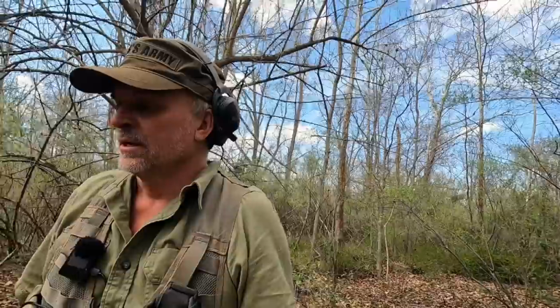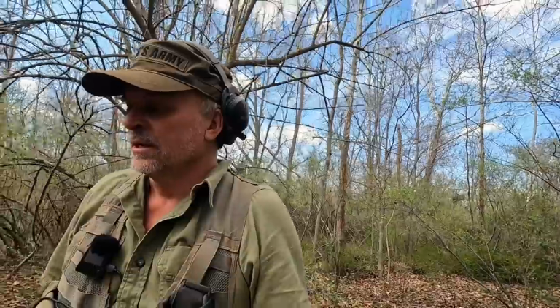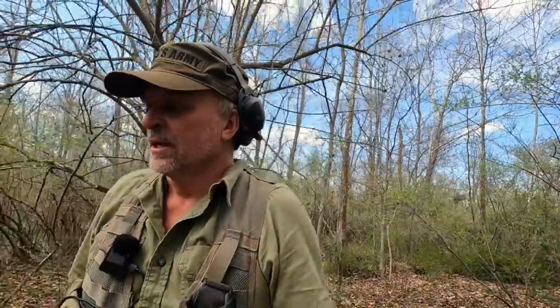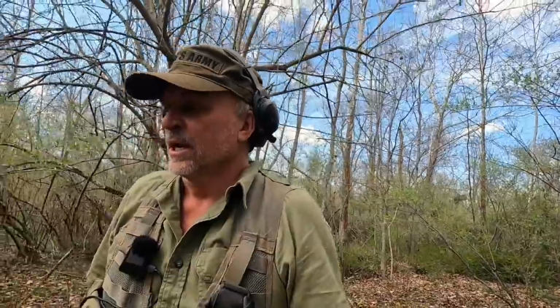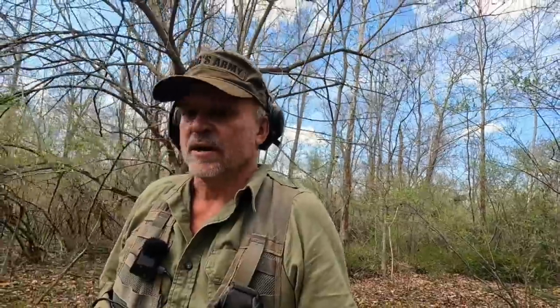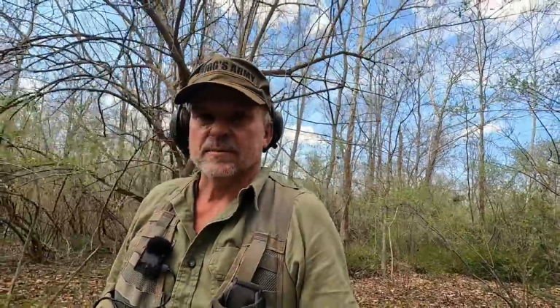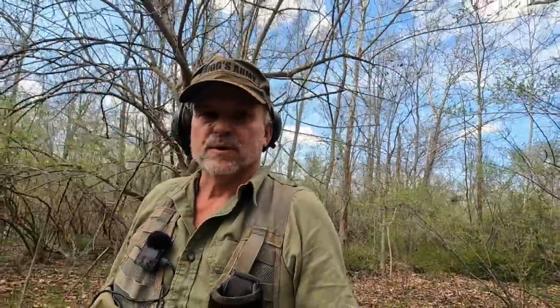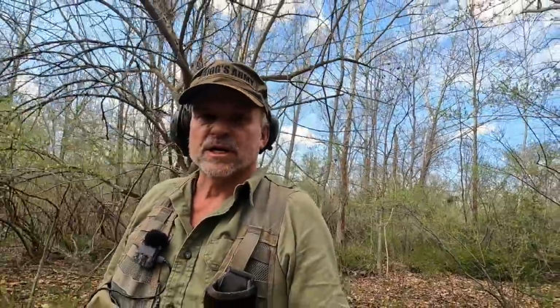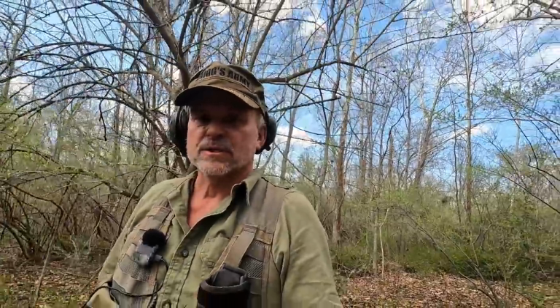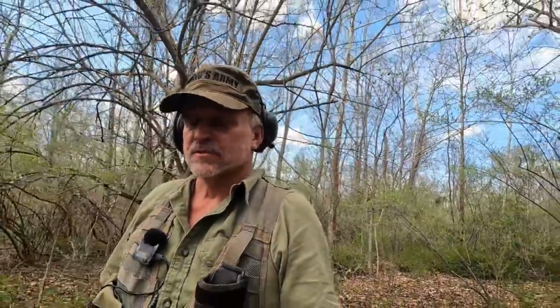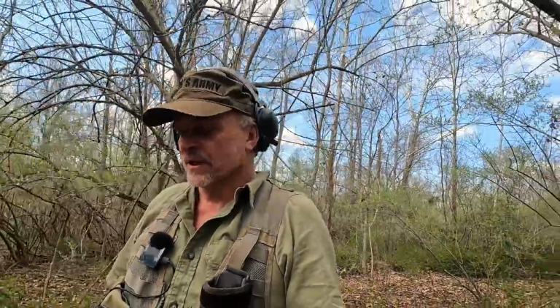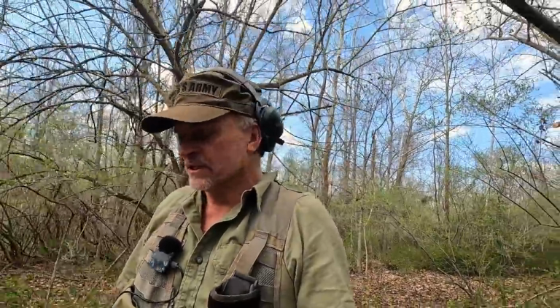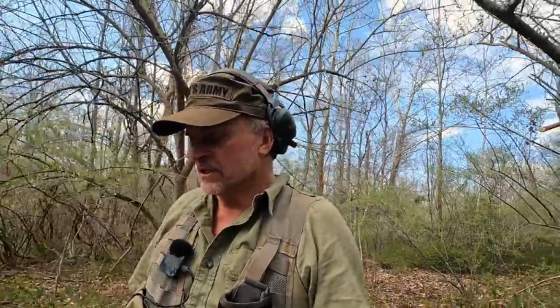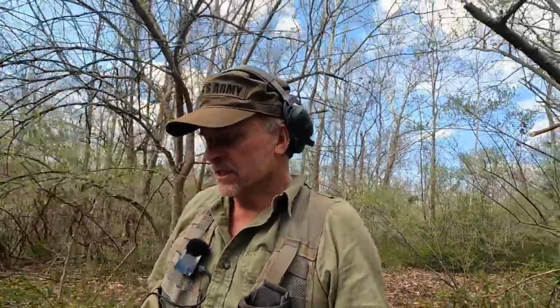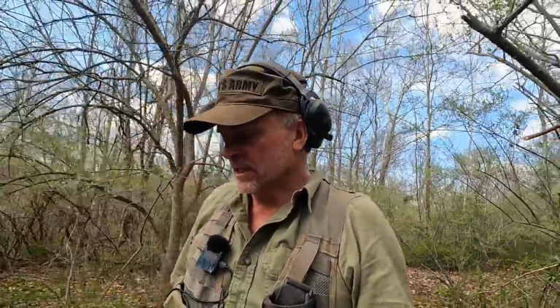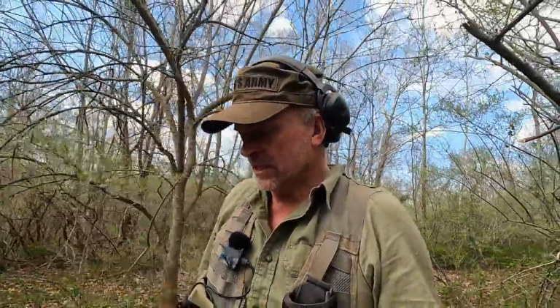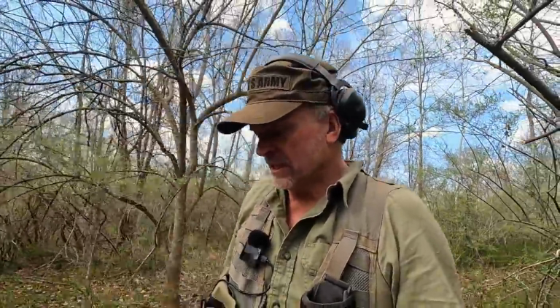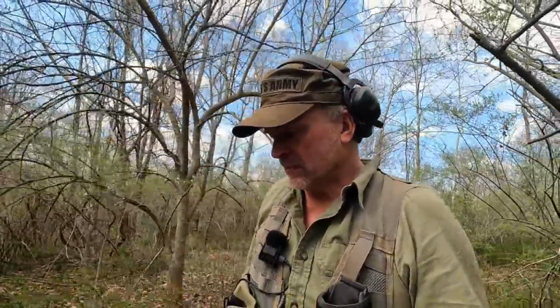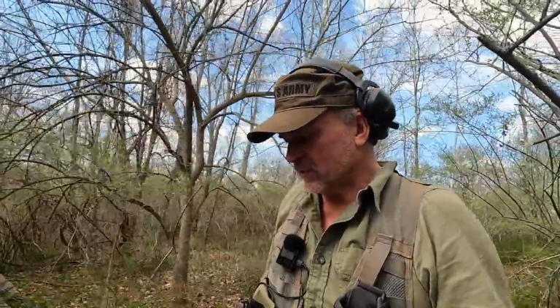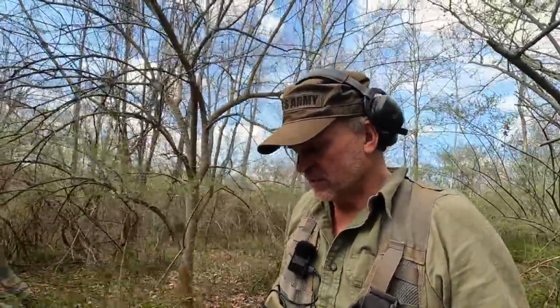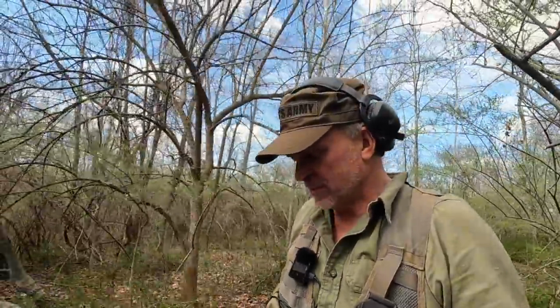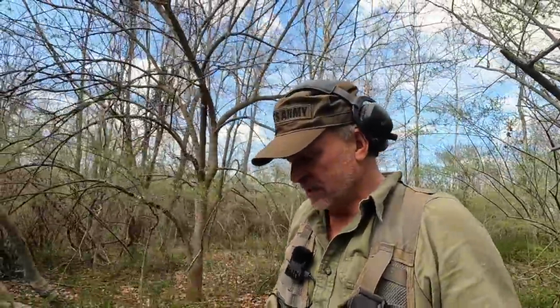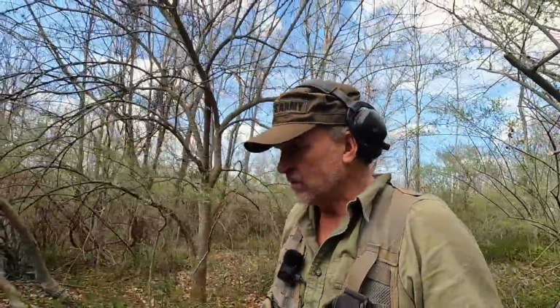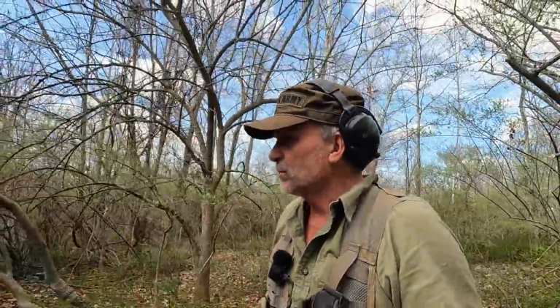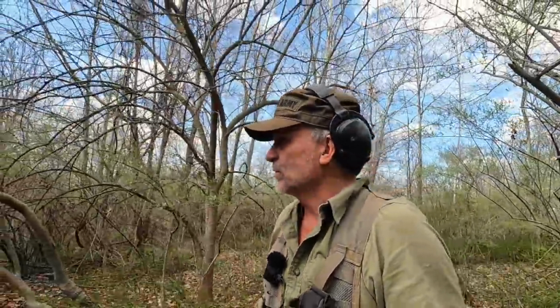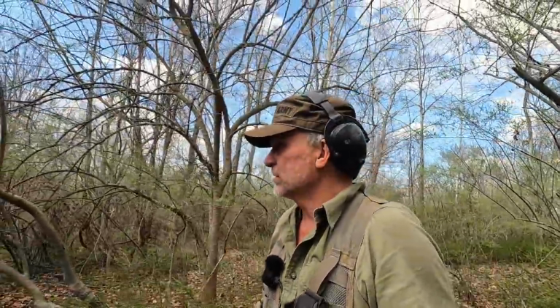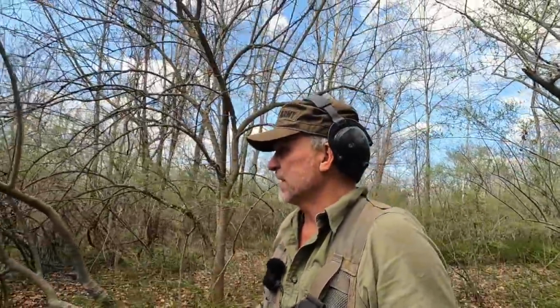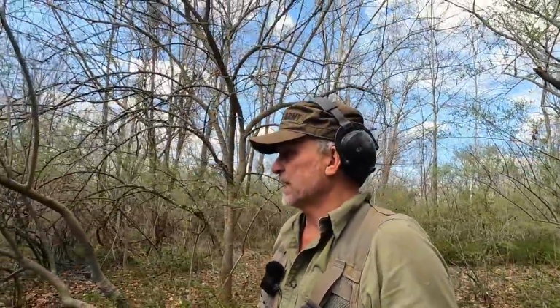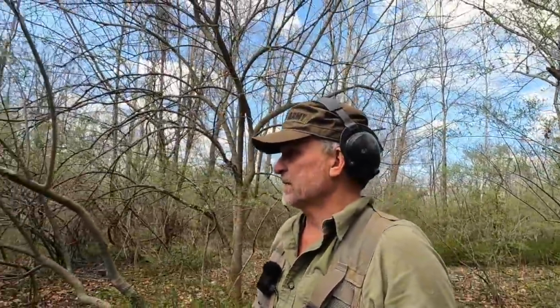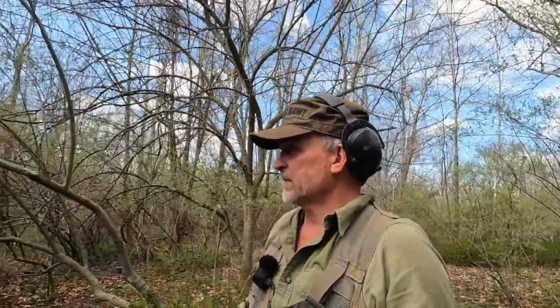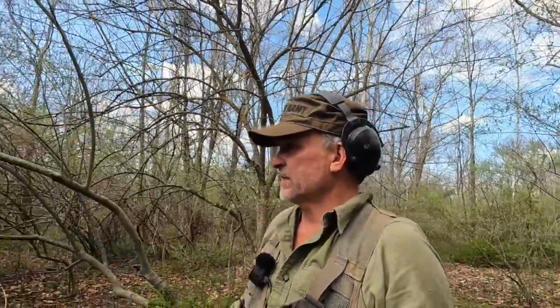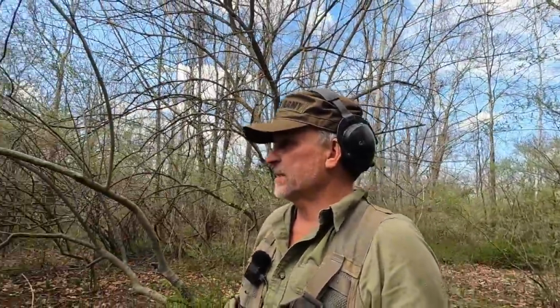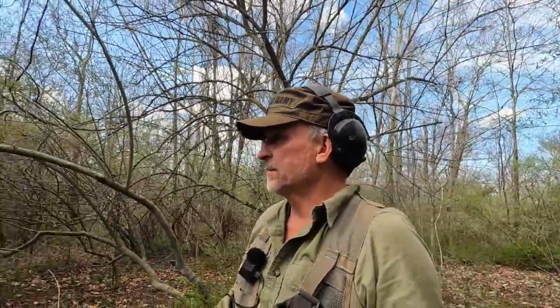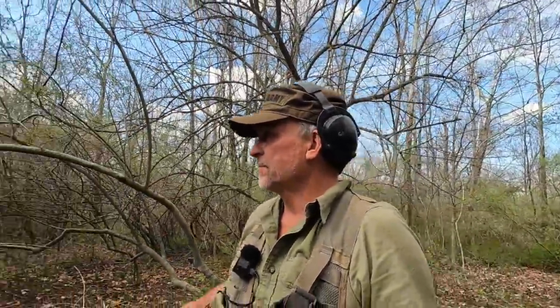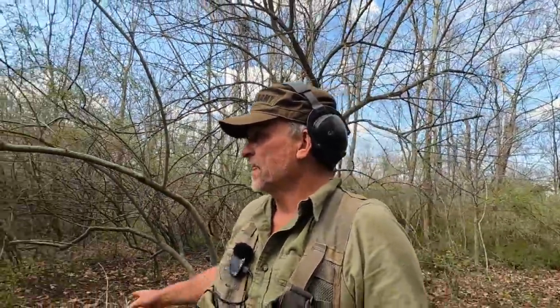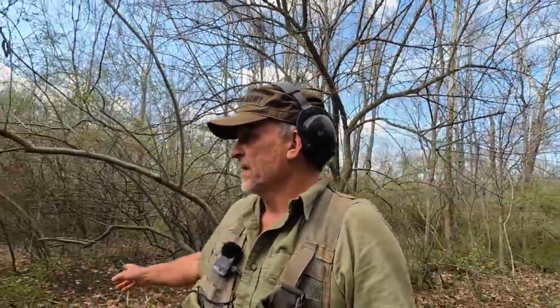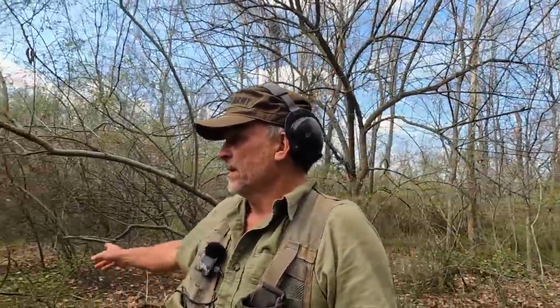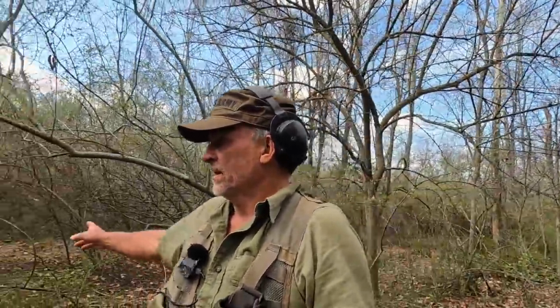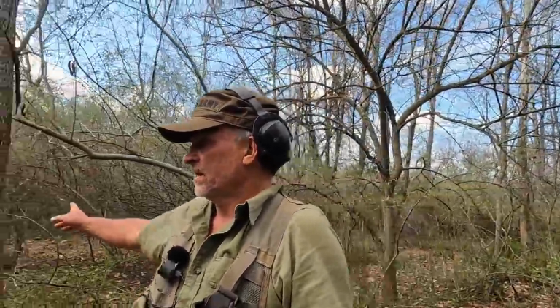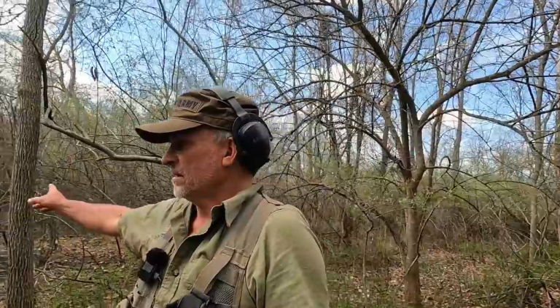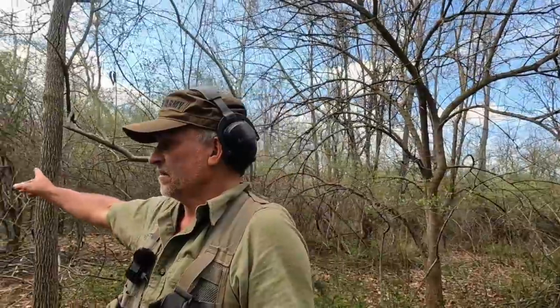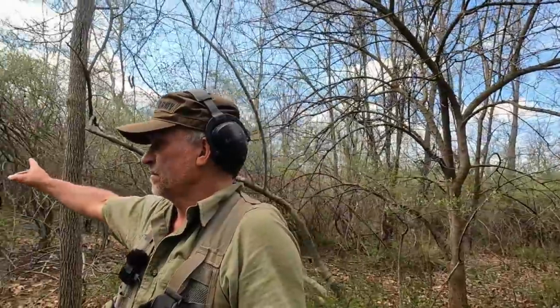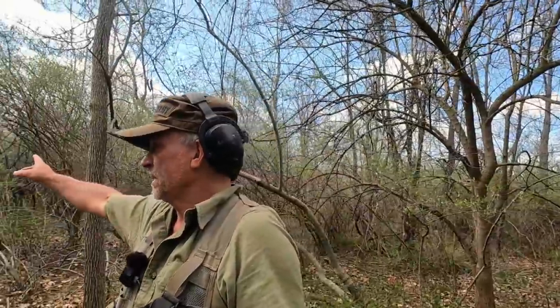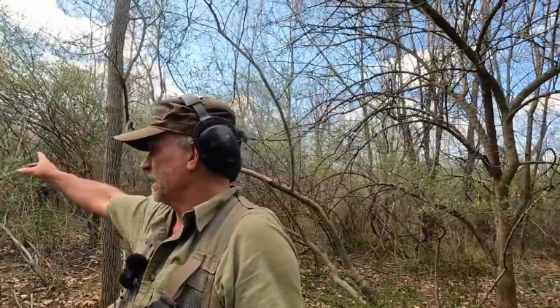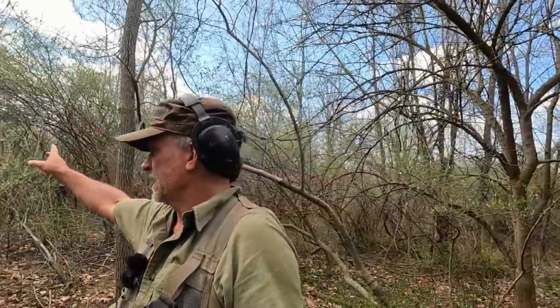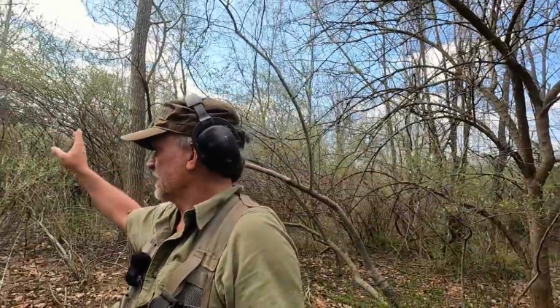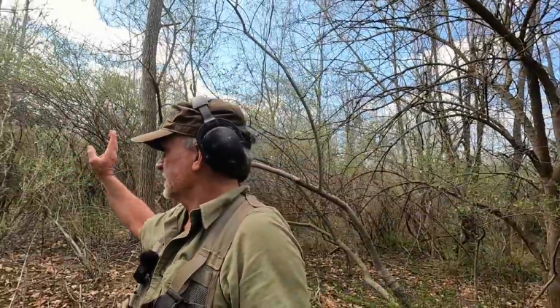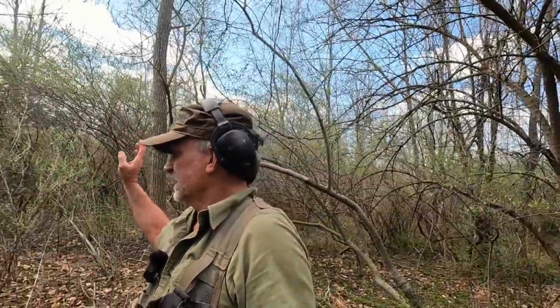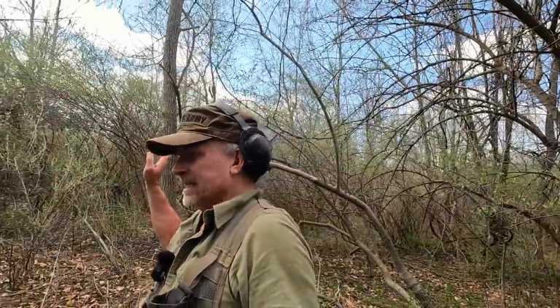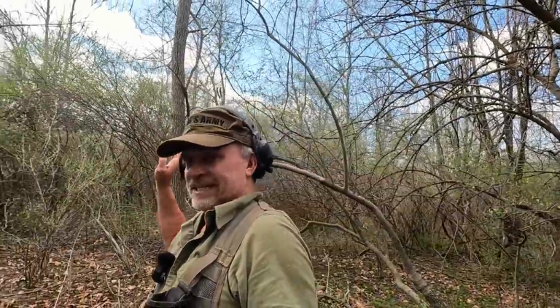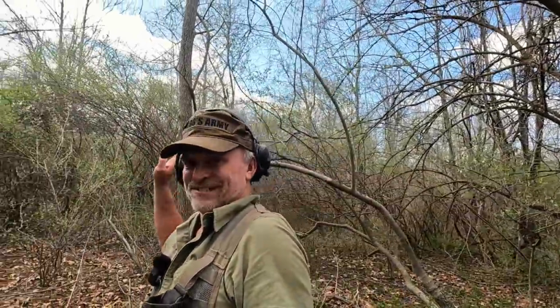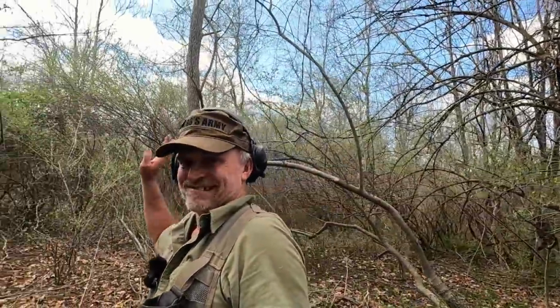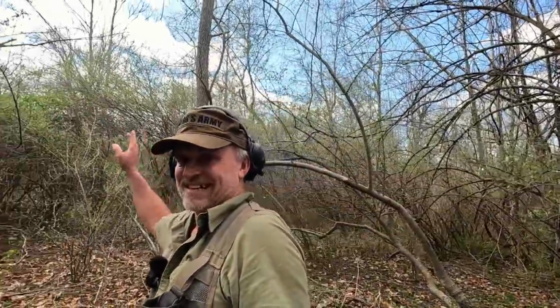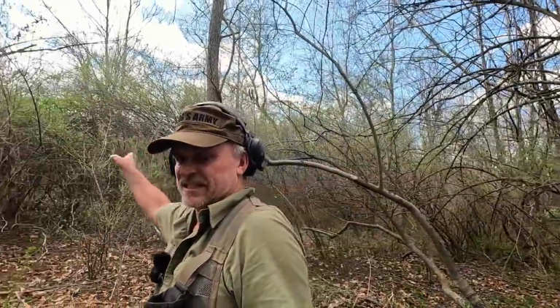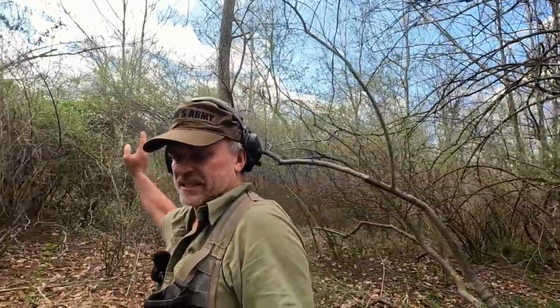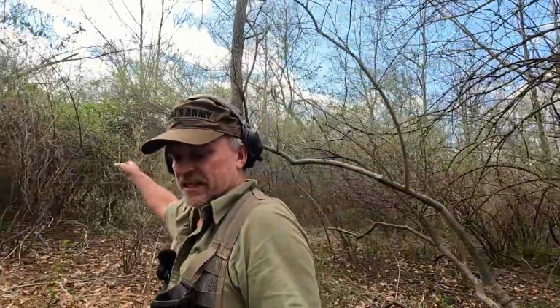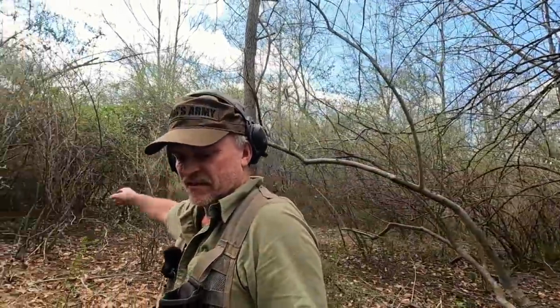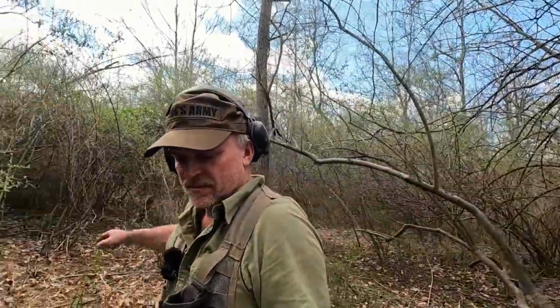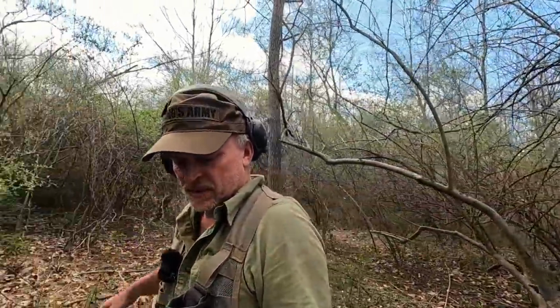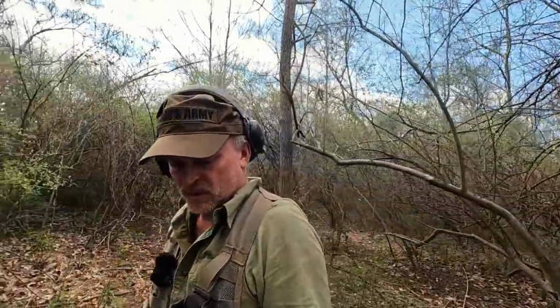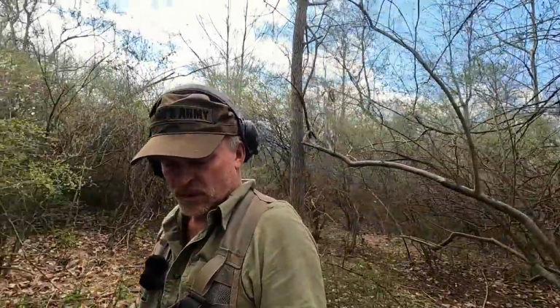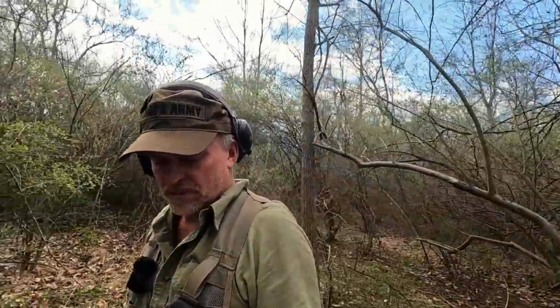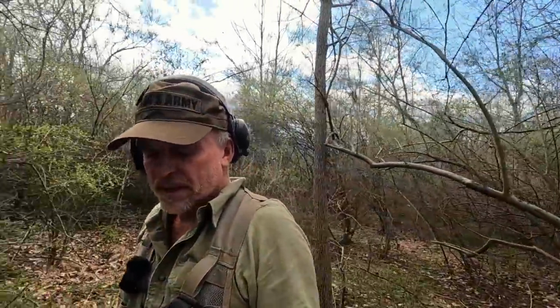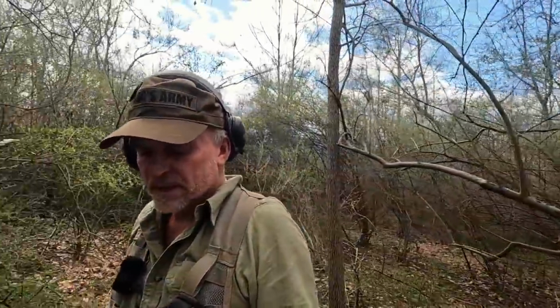All right, brand new adventure today. I'm with Bill, who has actually been hunting that direction now for about 20 minutes.